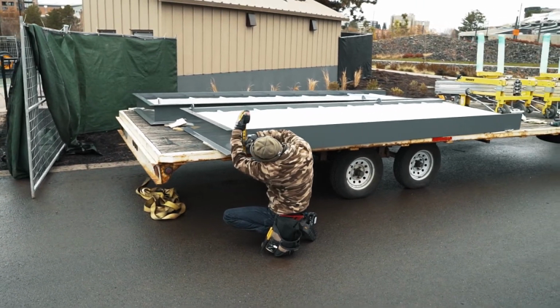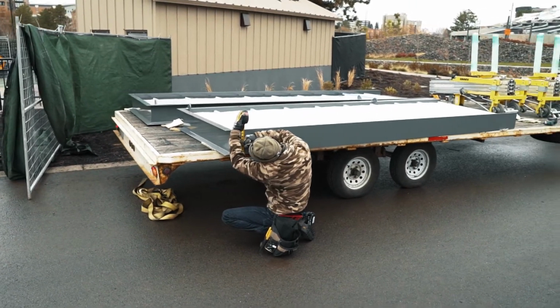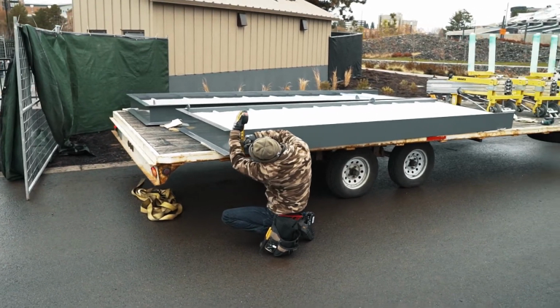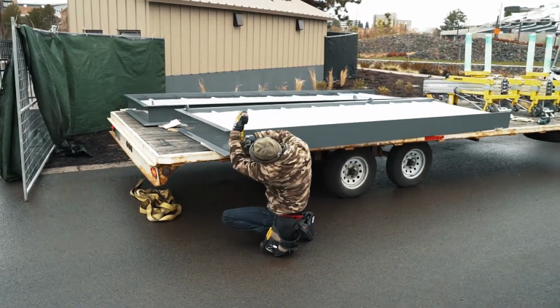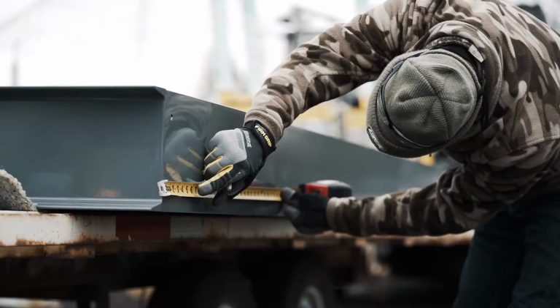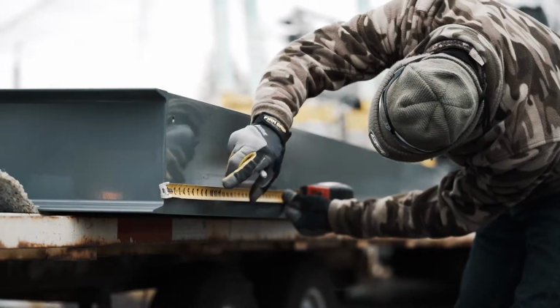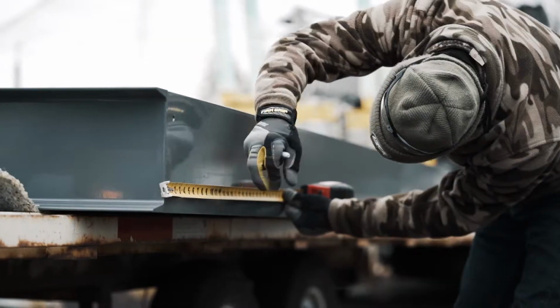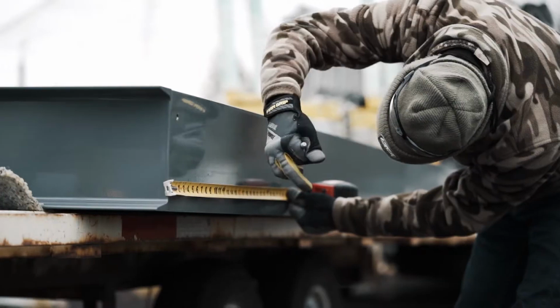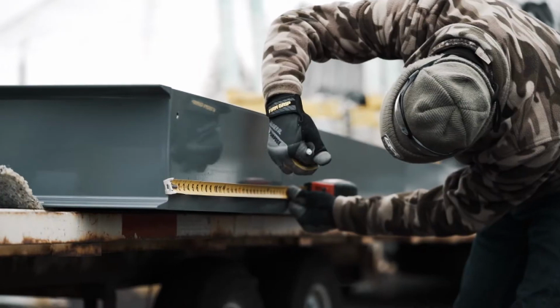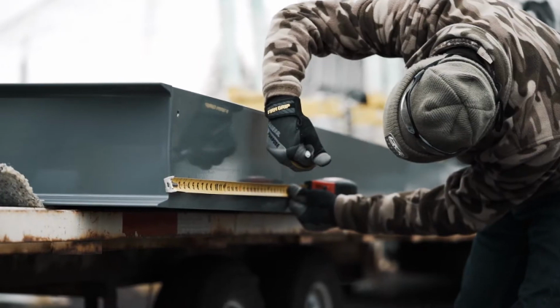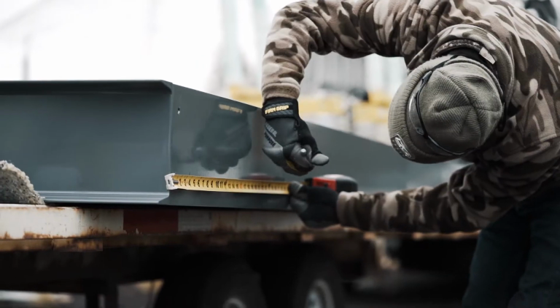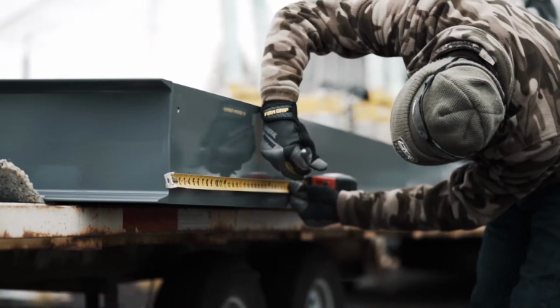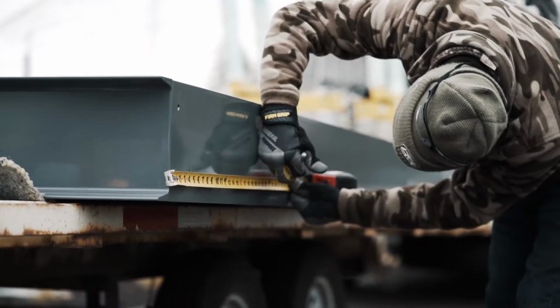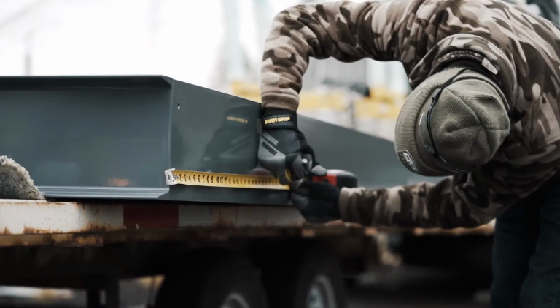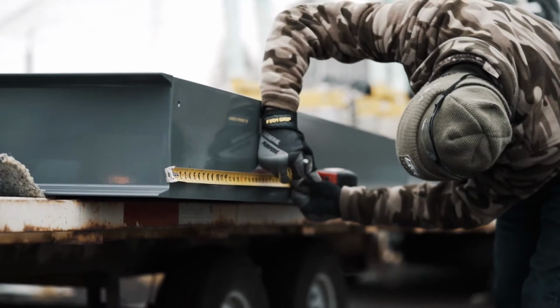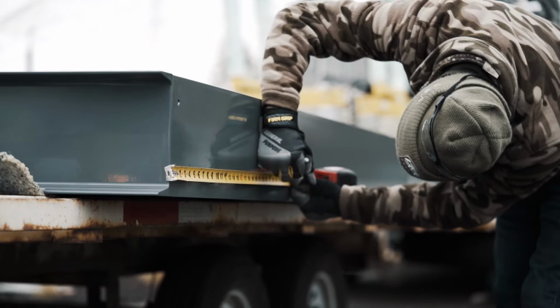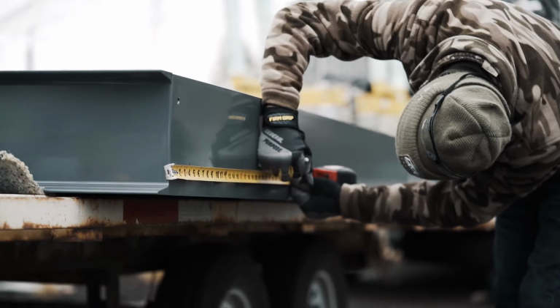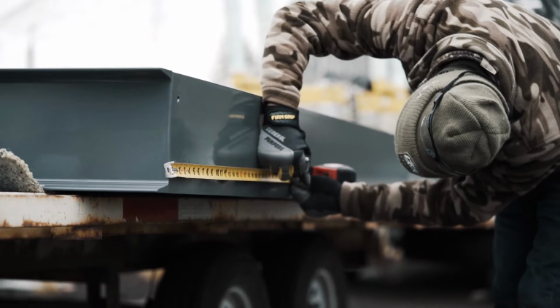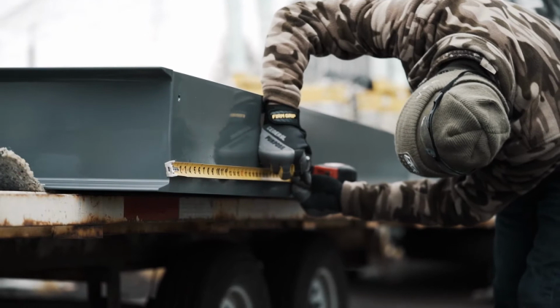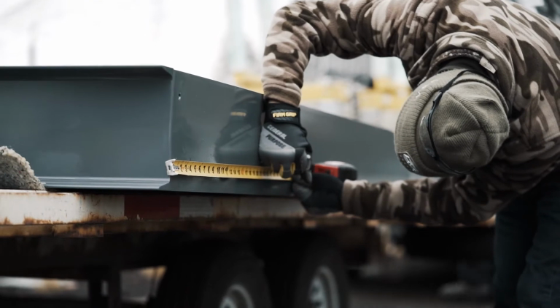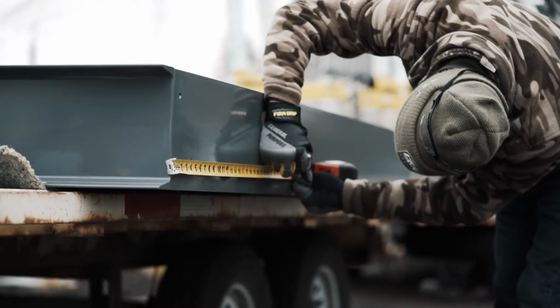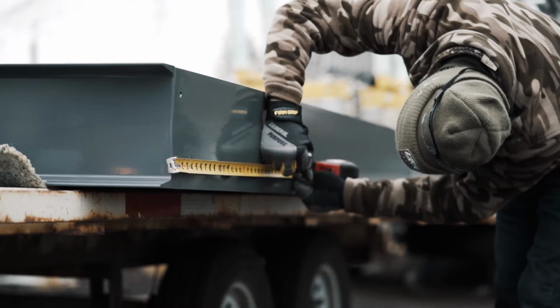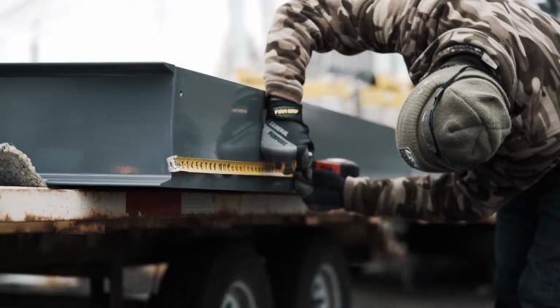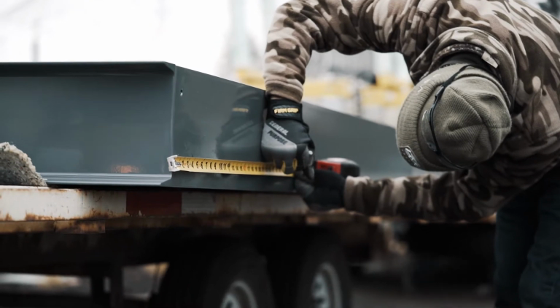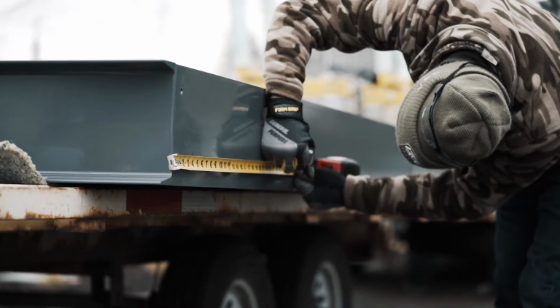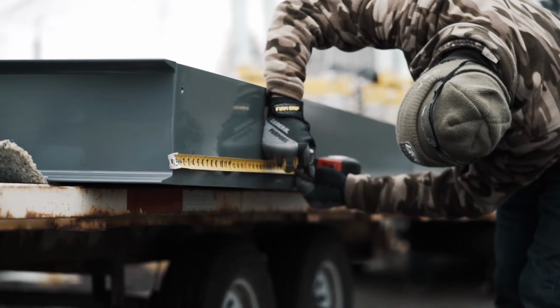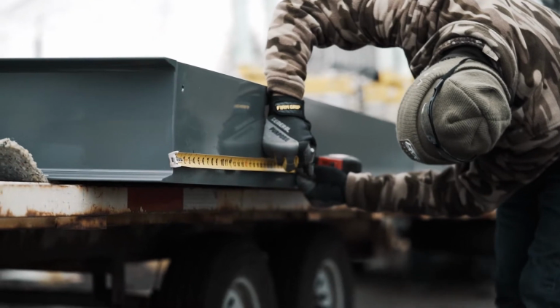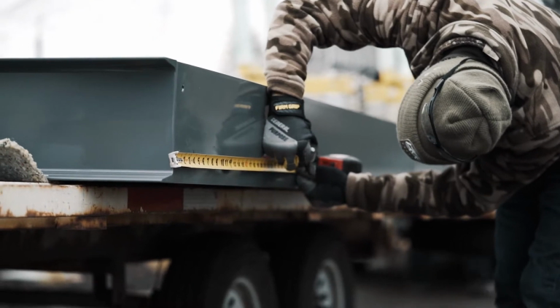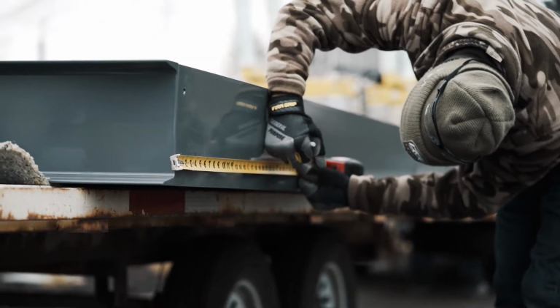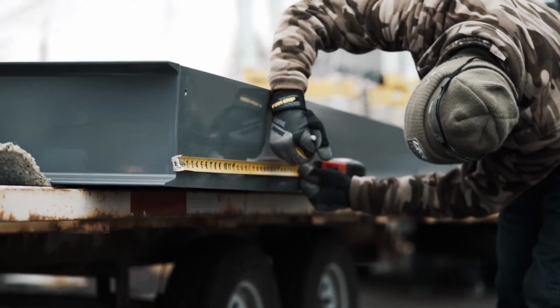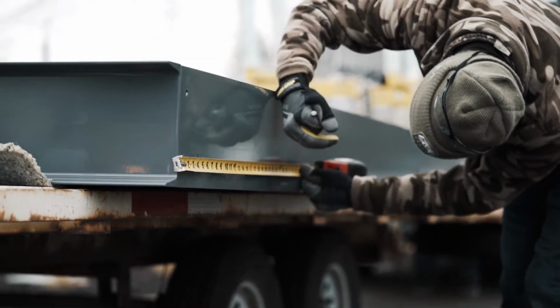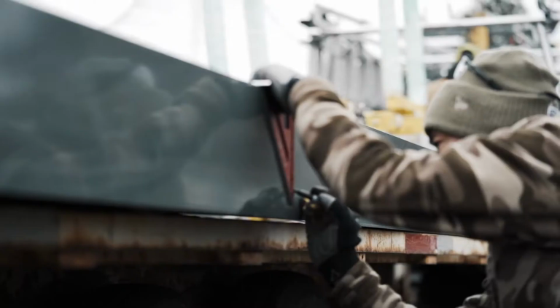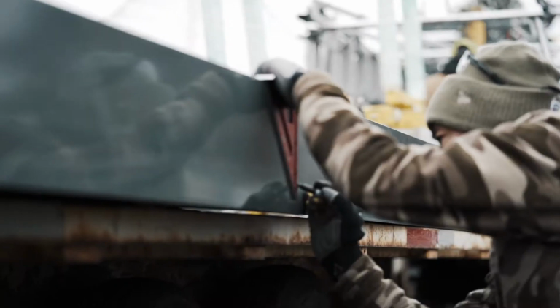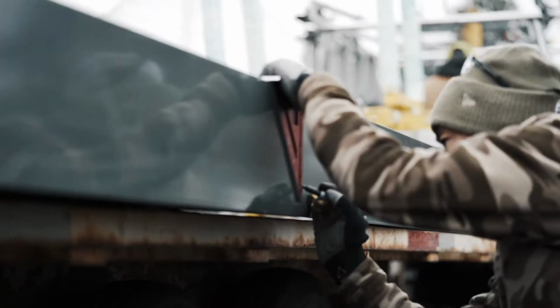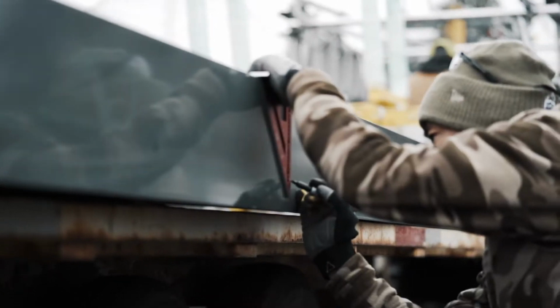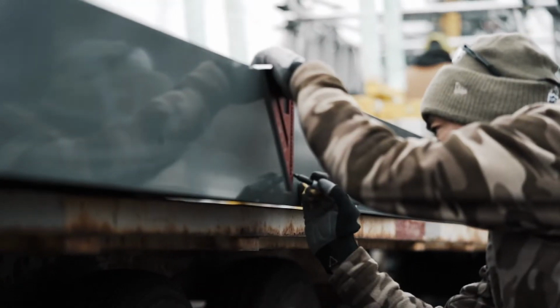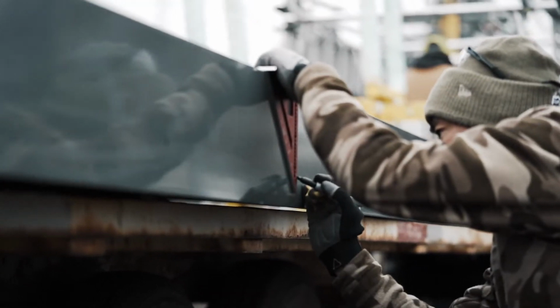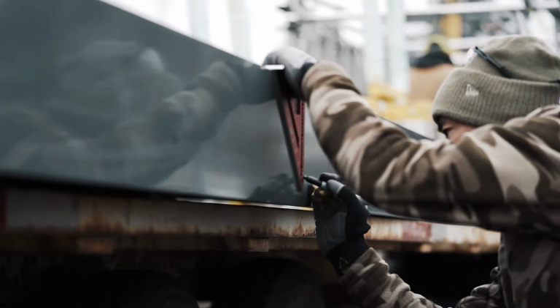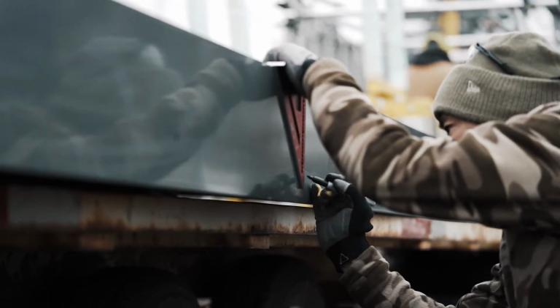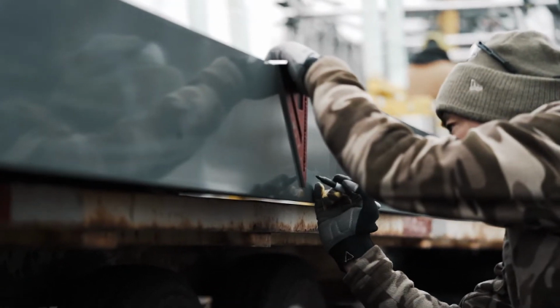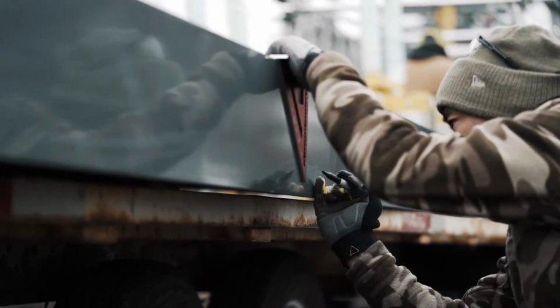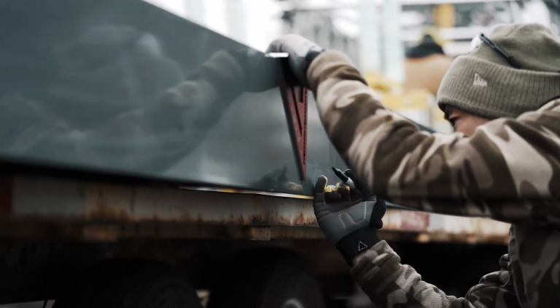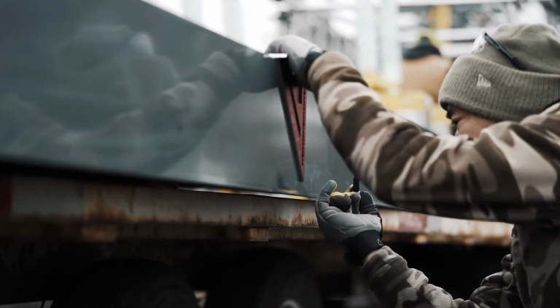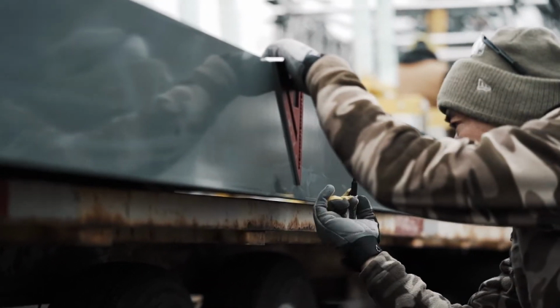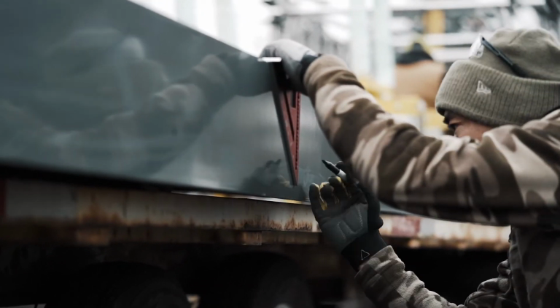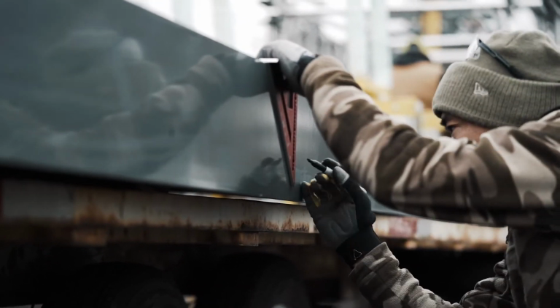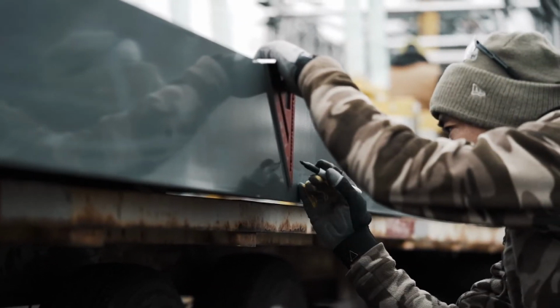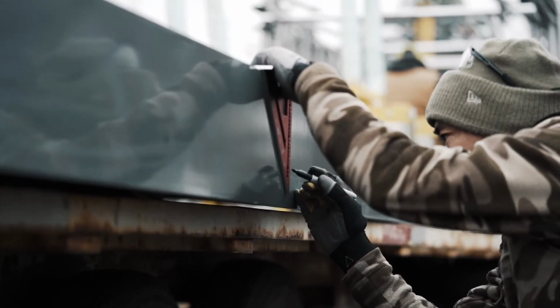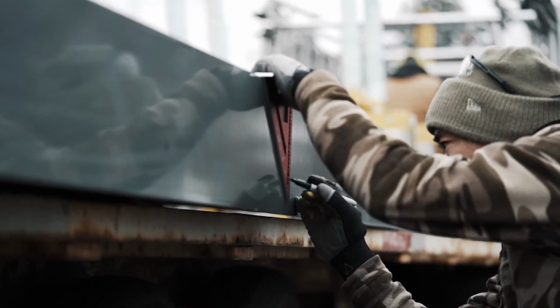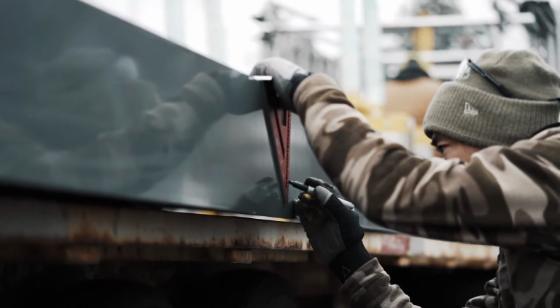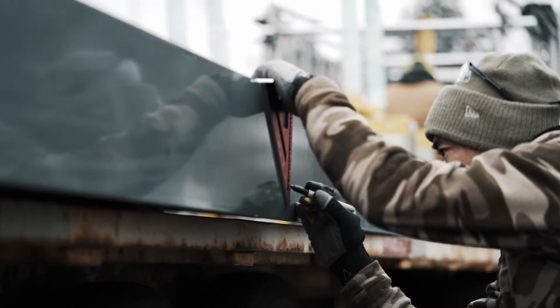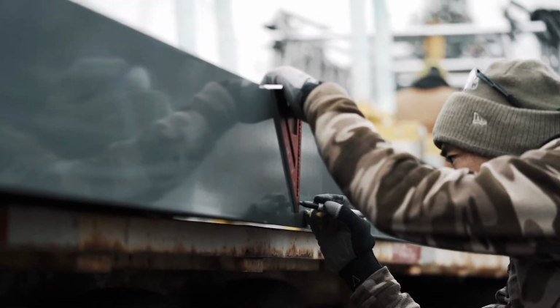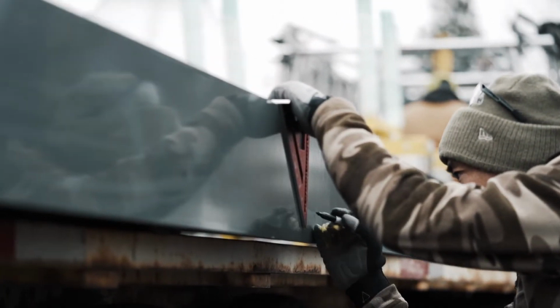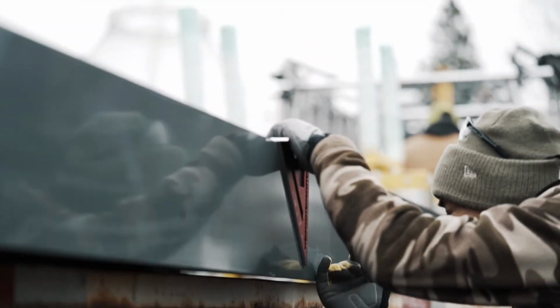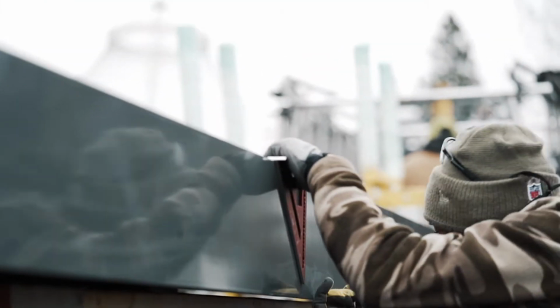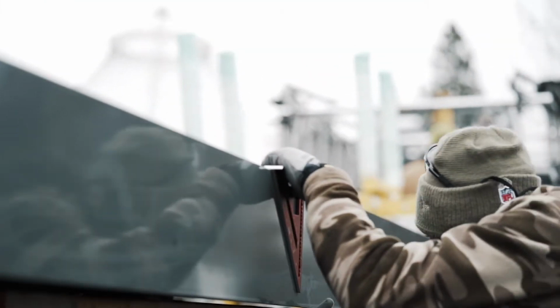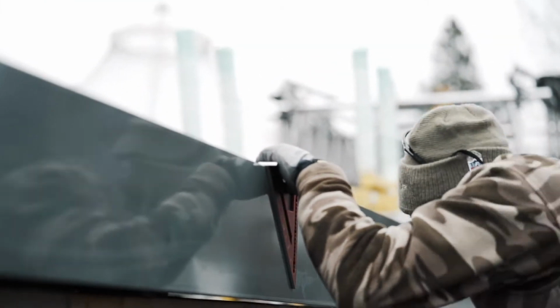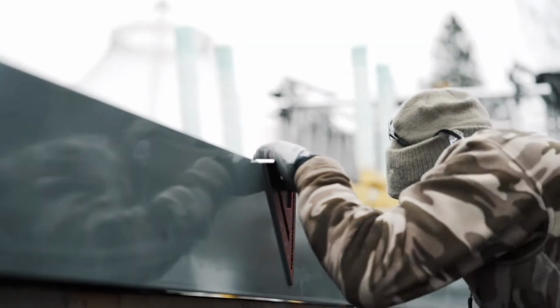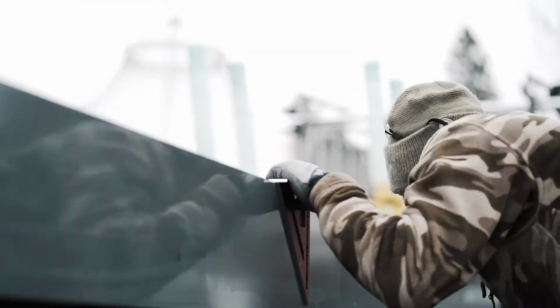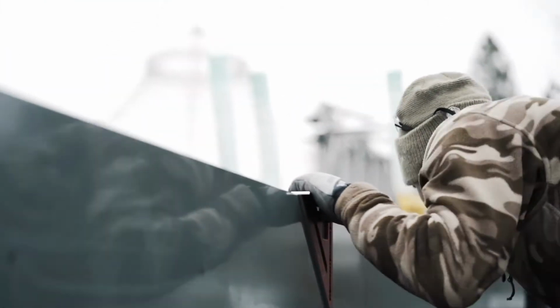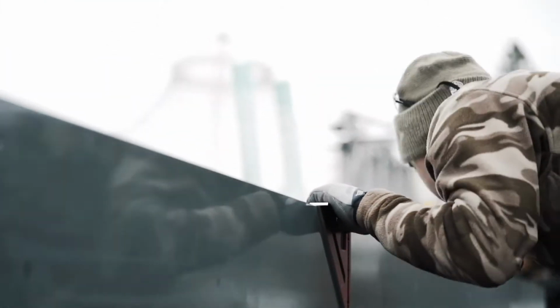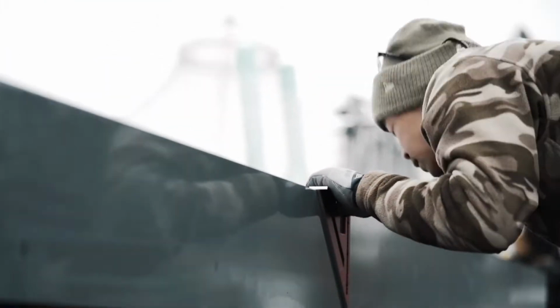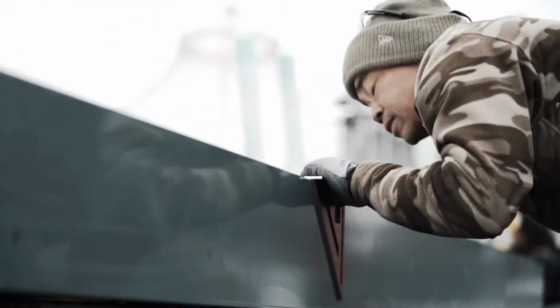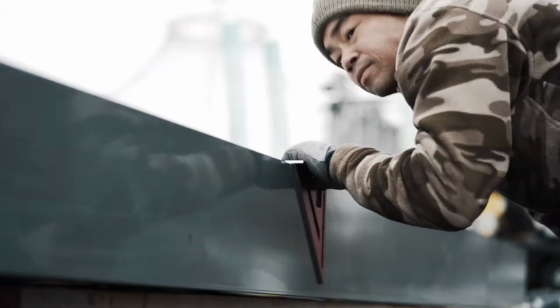You will mark every anchor point to be drilled. In this example, we marked 7 anchor points to be drilled.